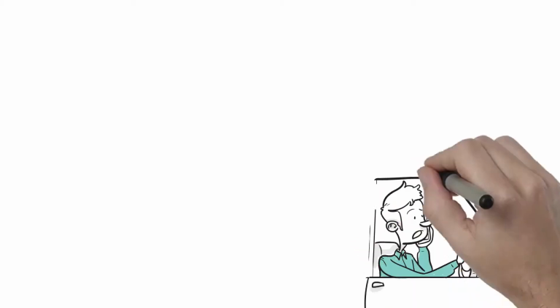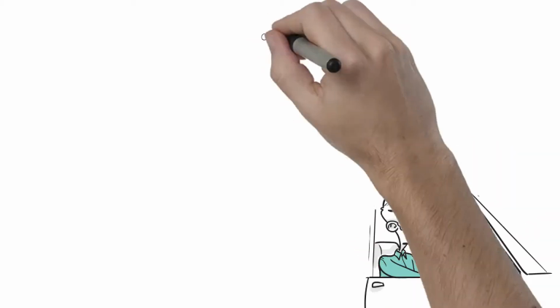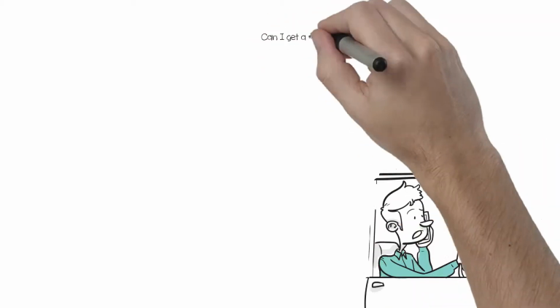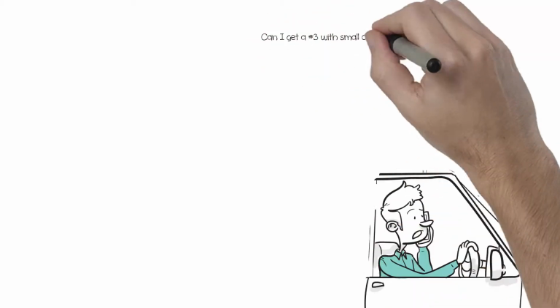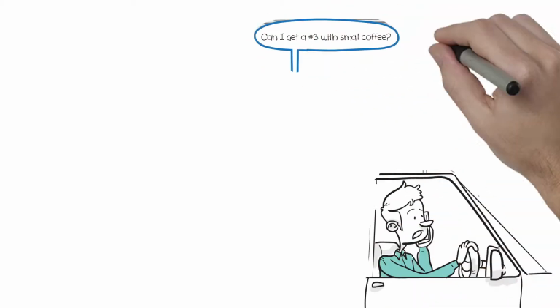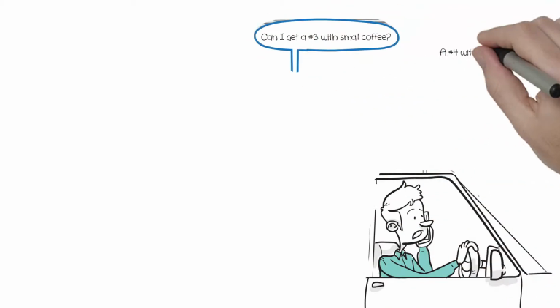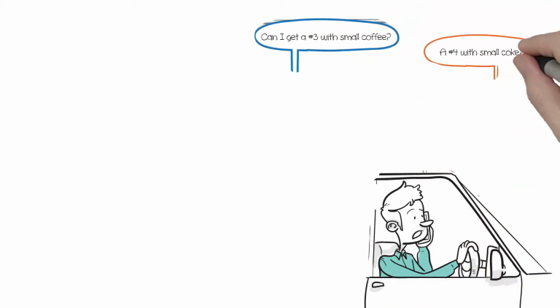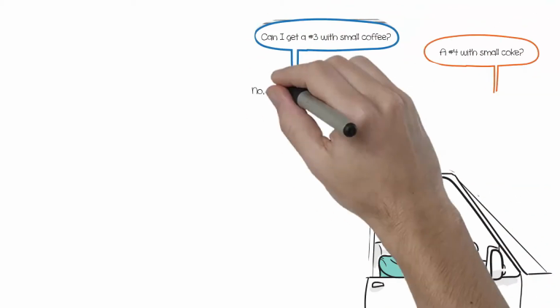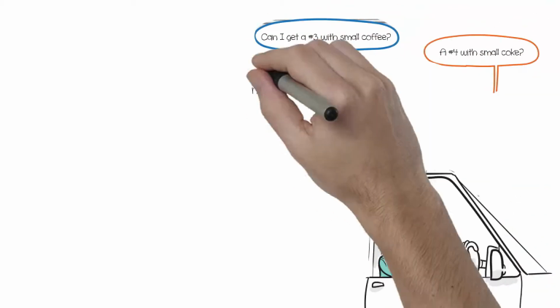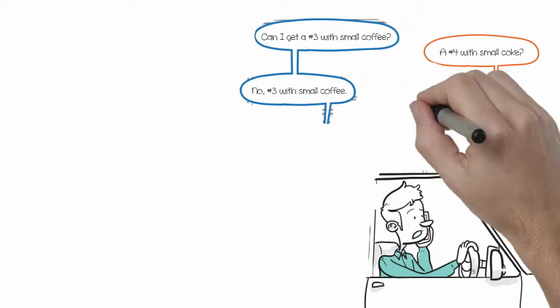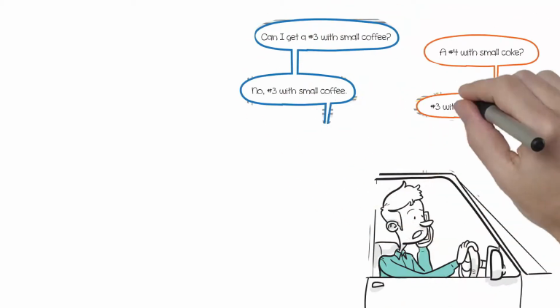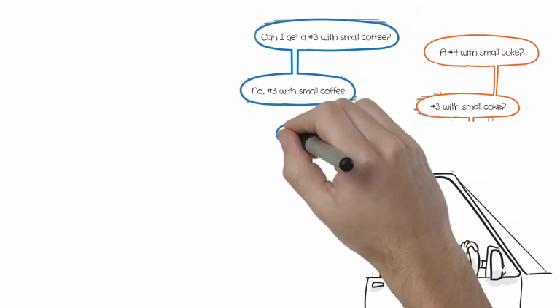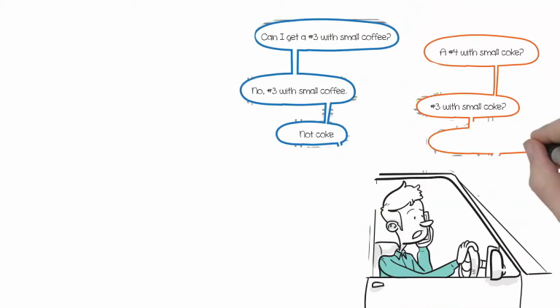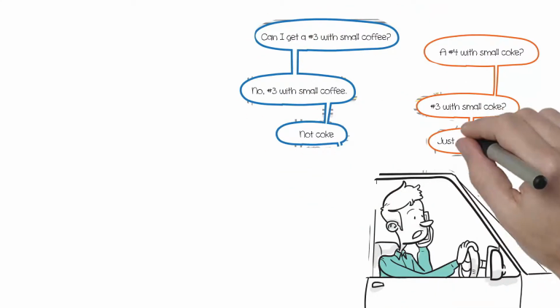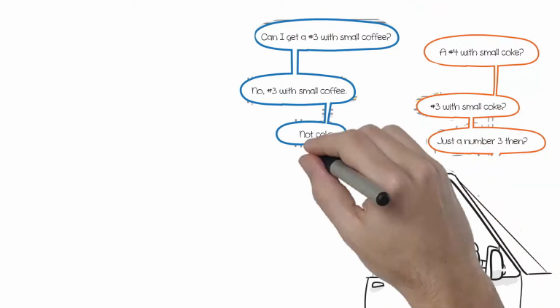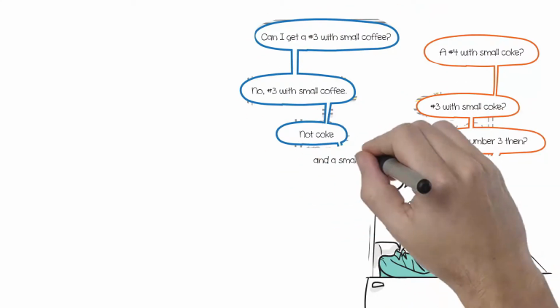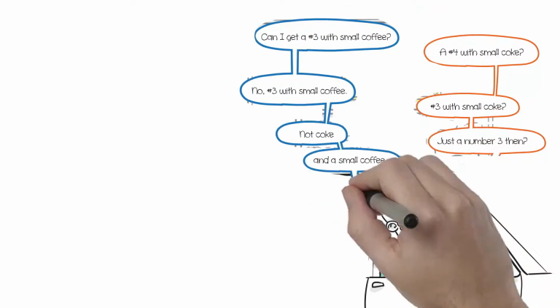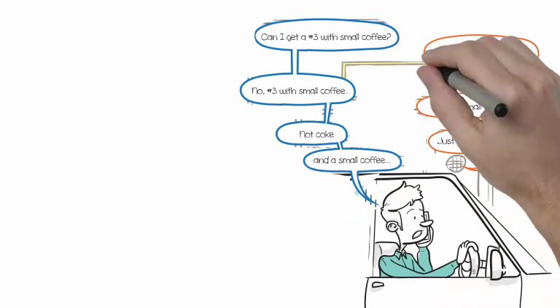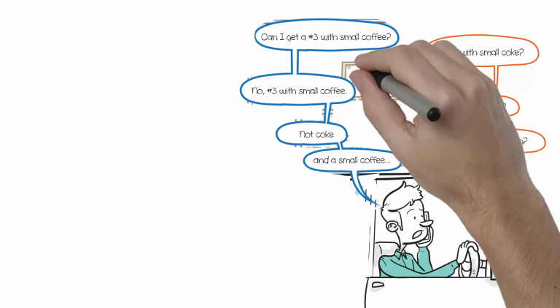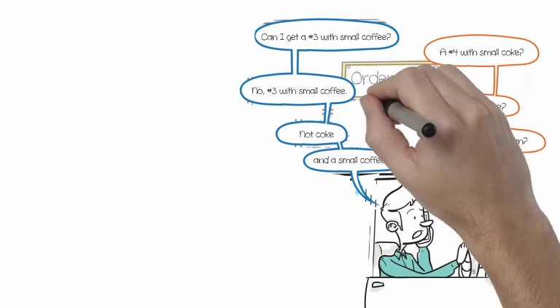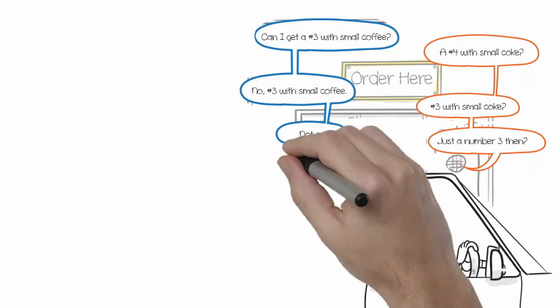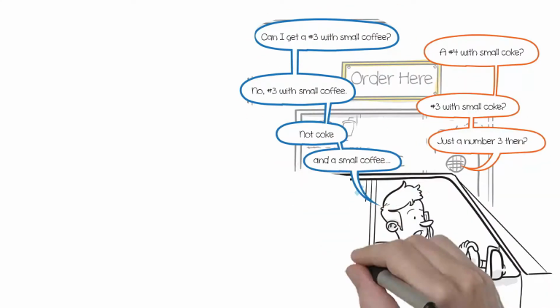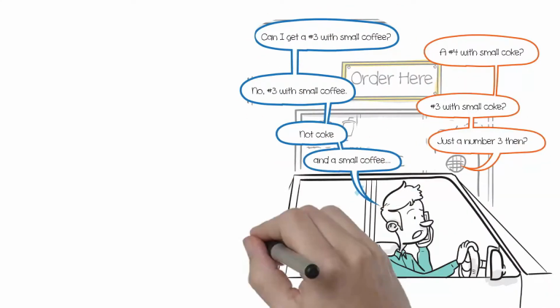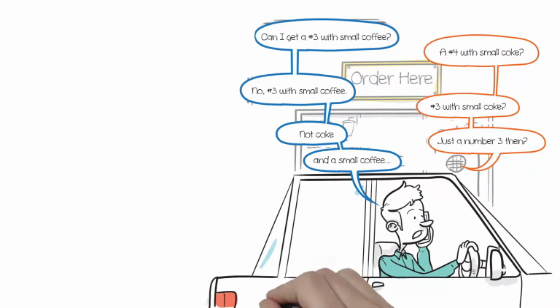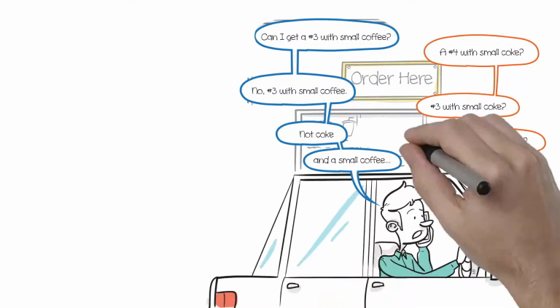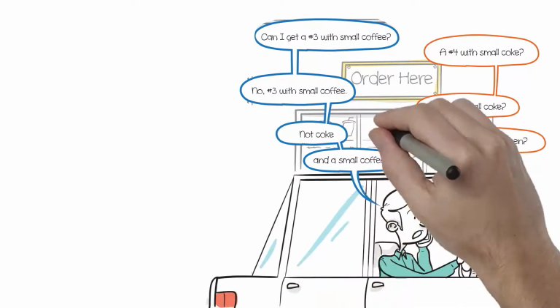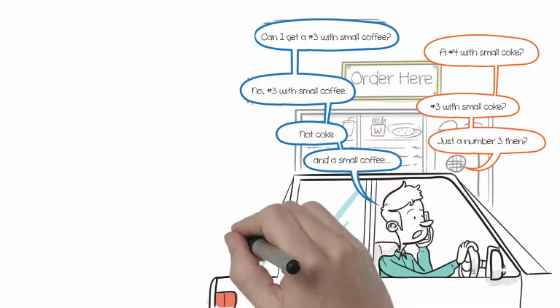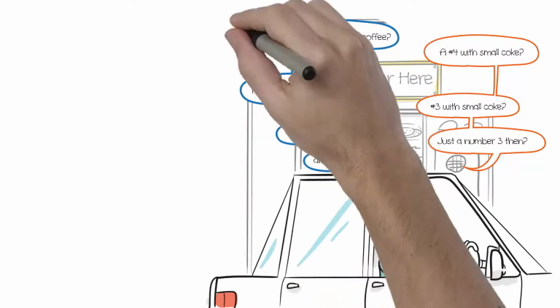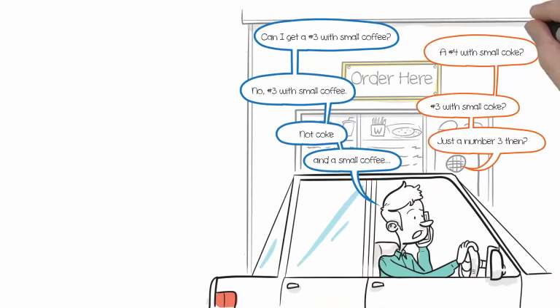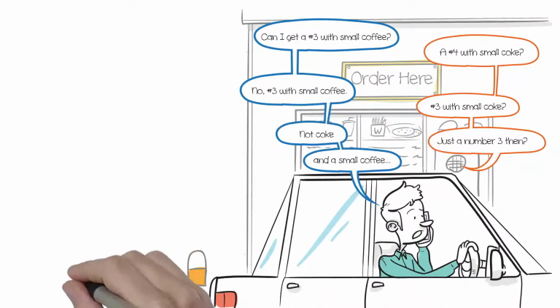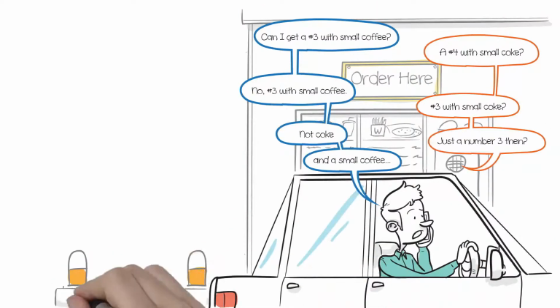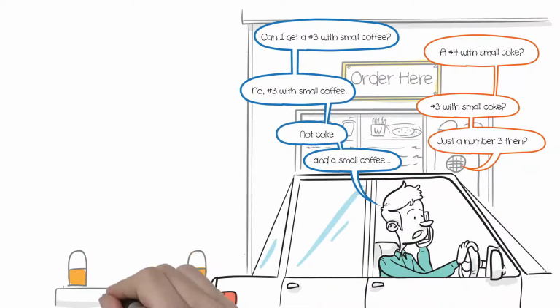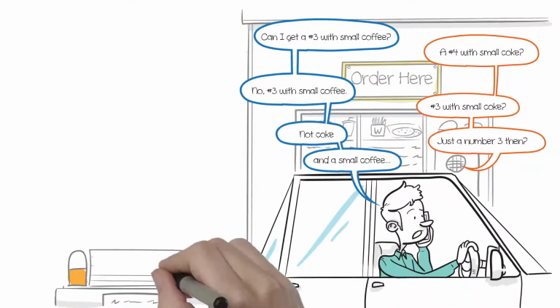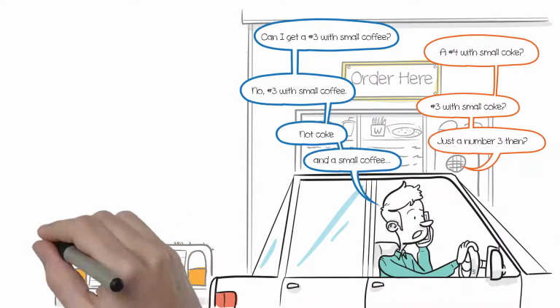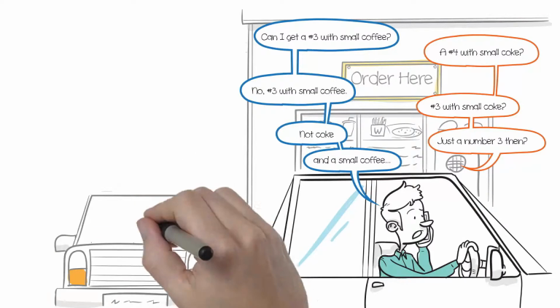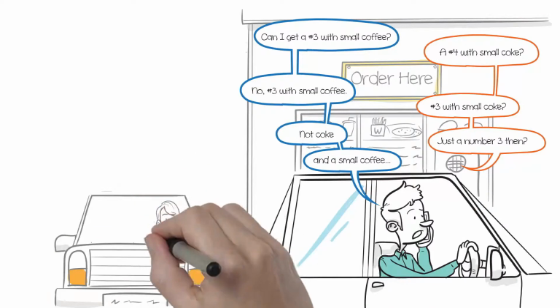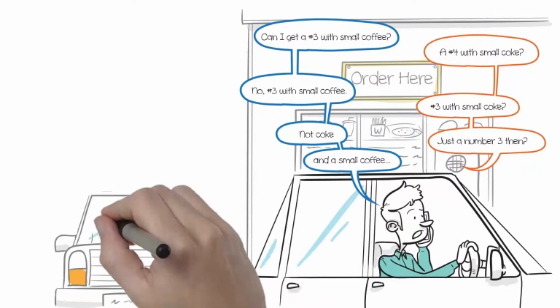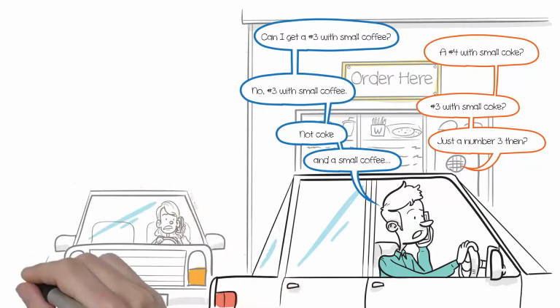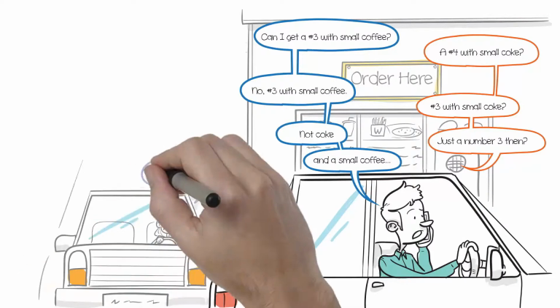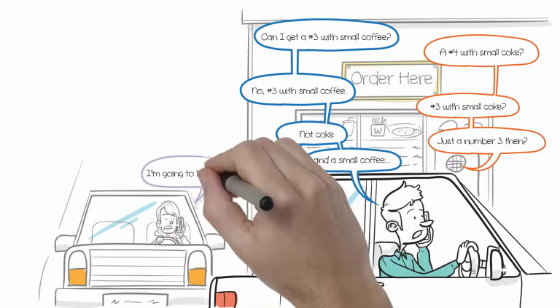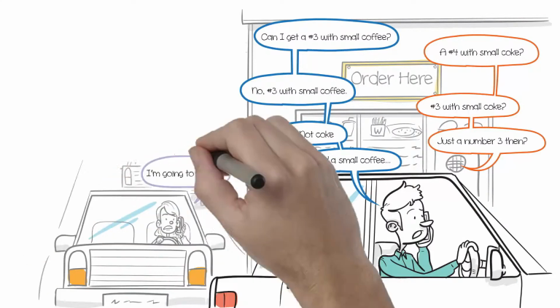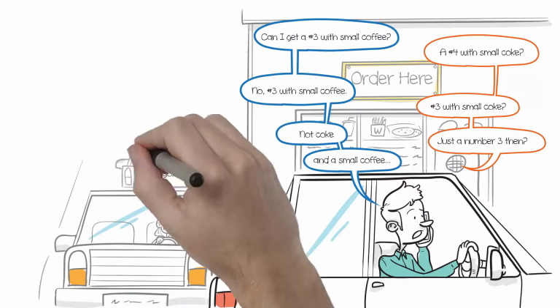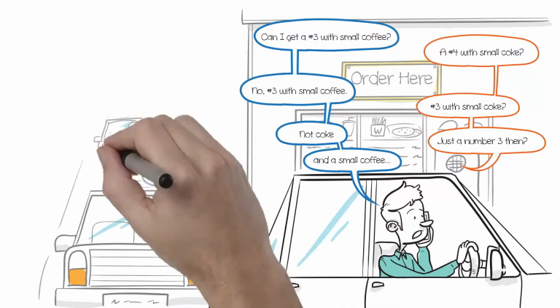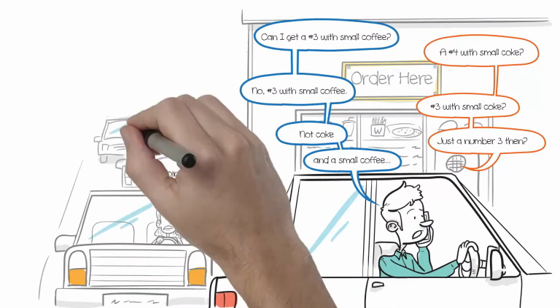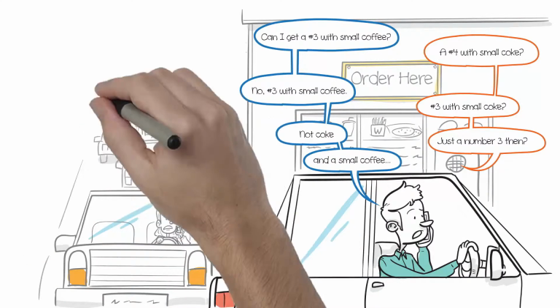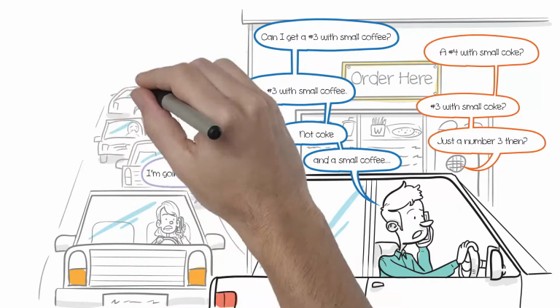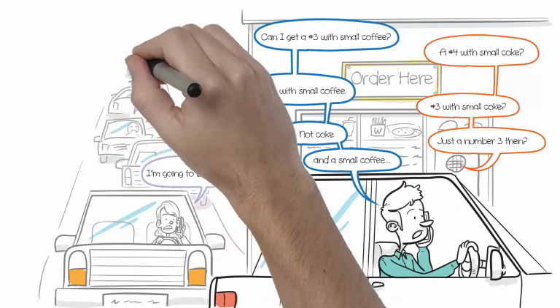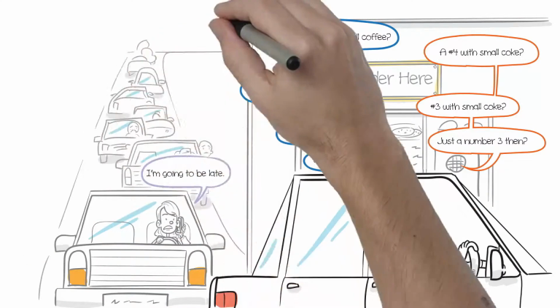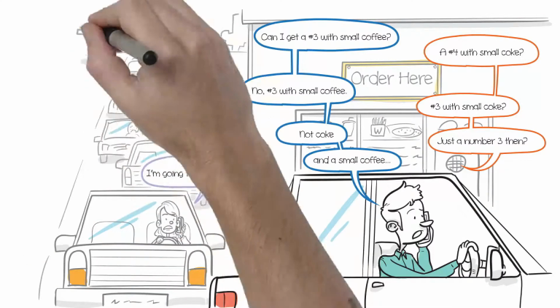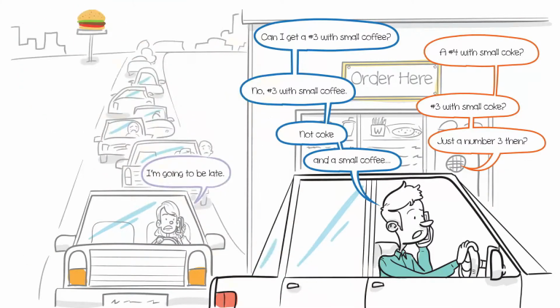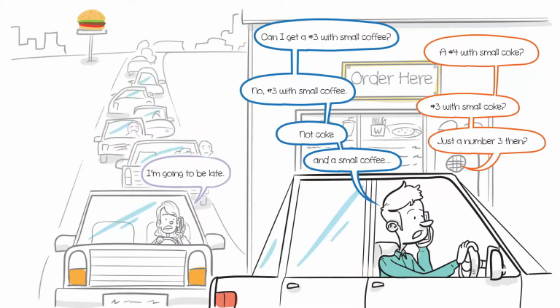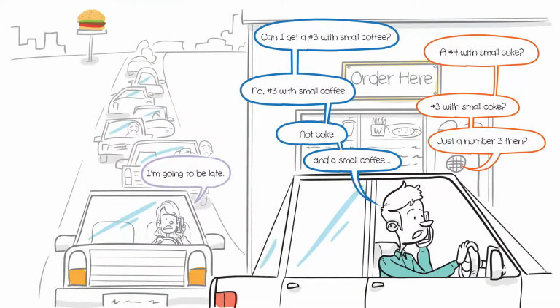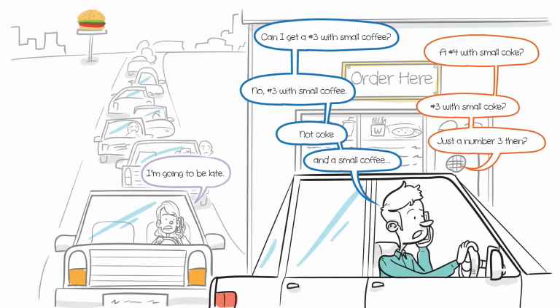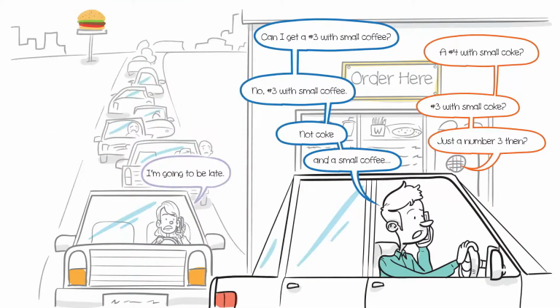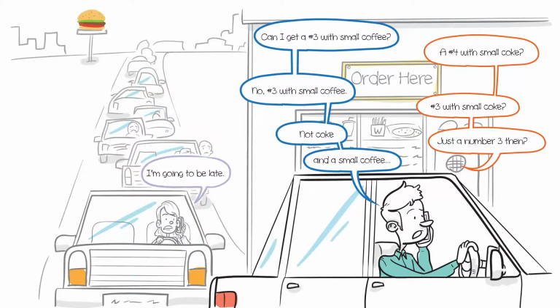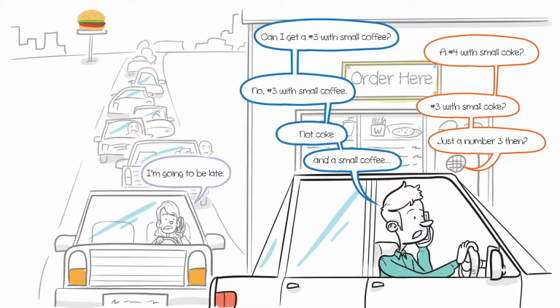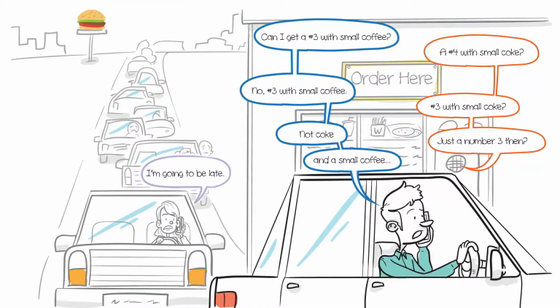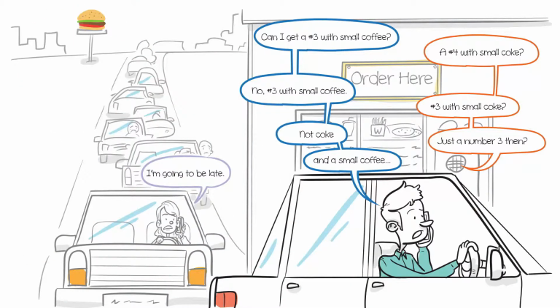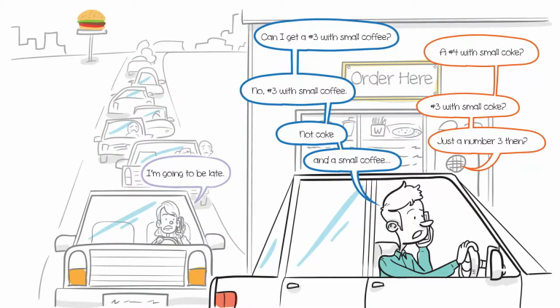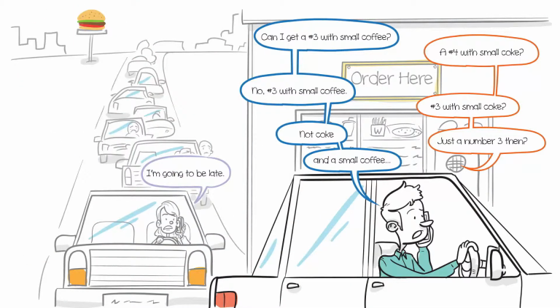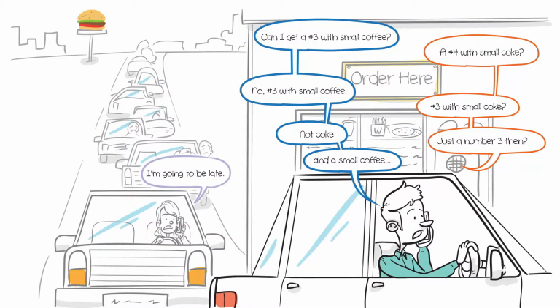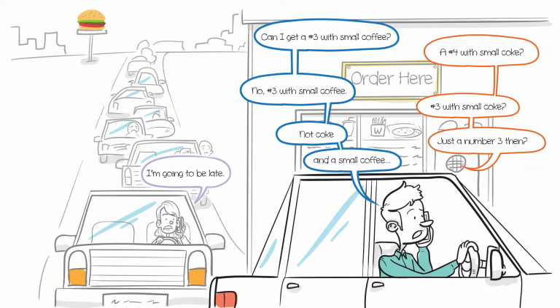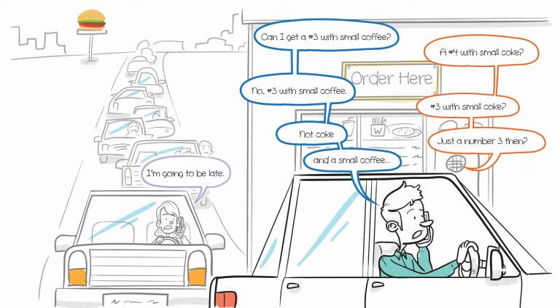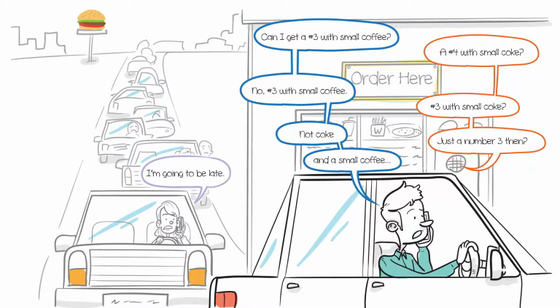Drive-thru customers repeat their order 70% of the time. Wouldn't it be better to start with their last order? Well now you can.